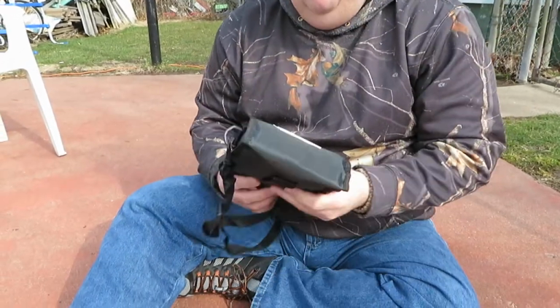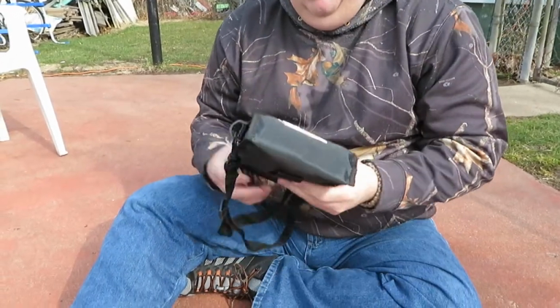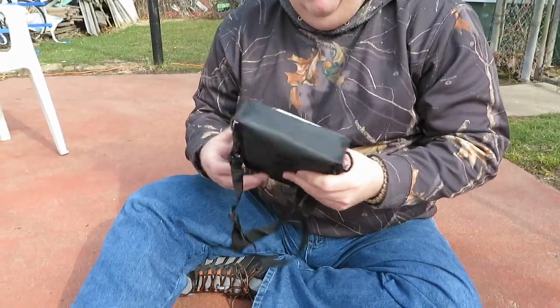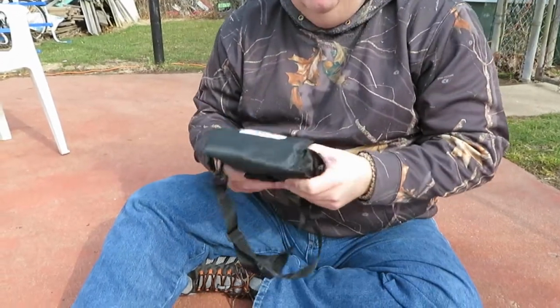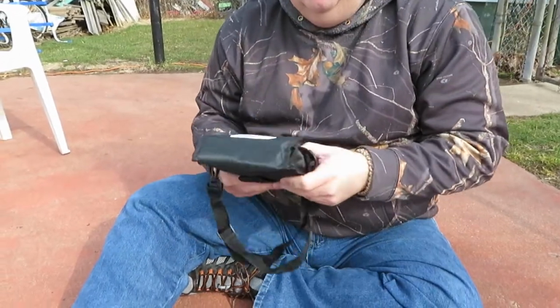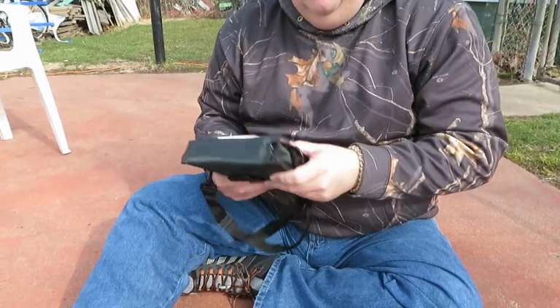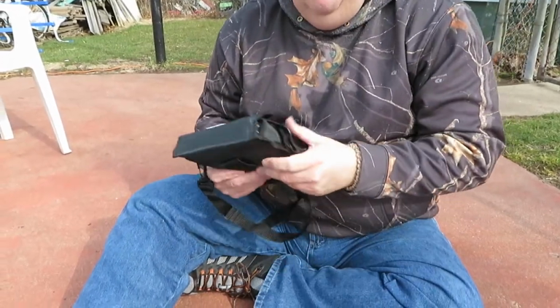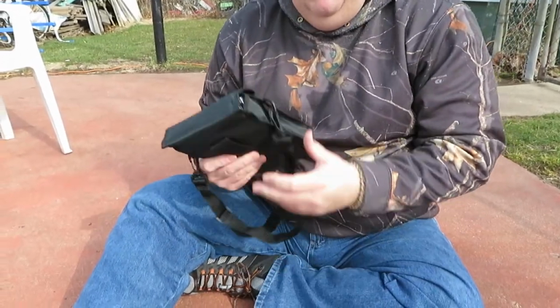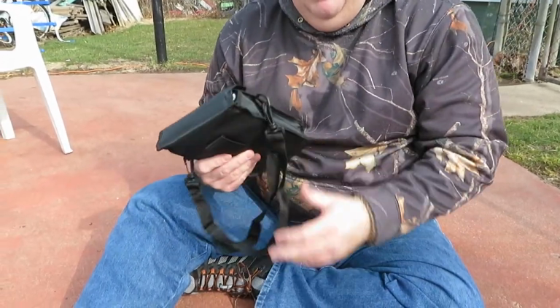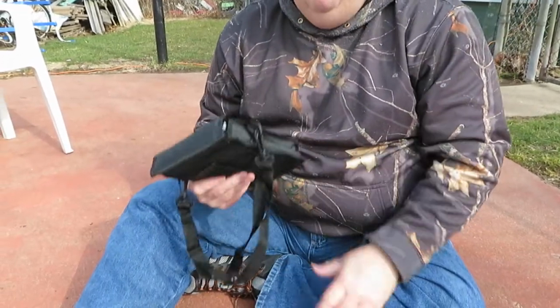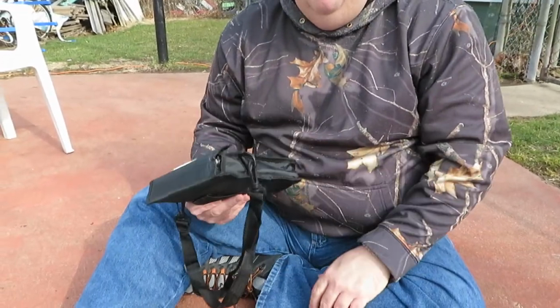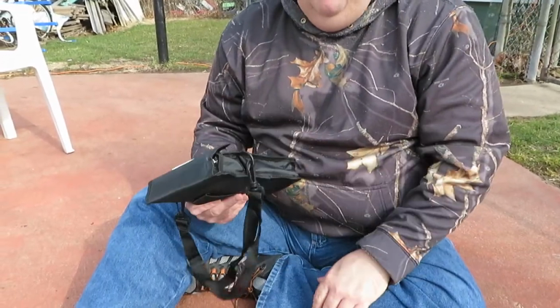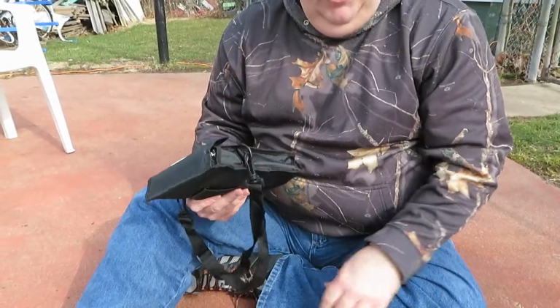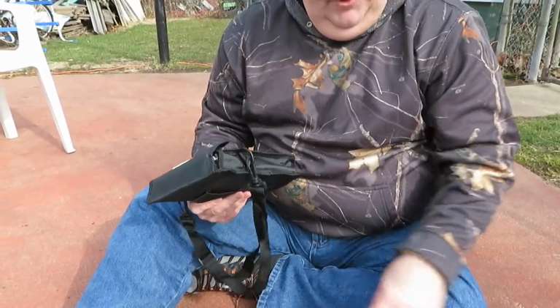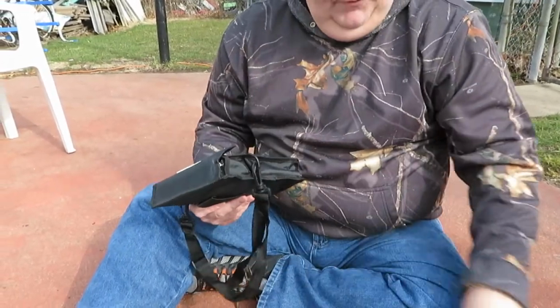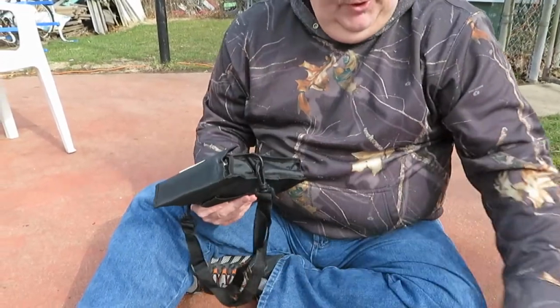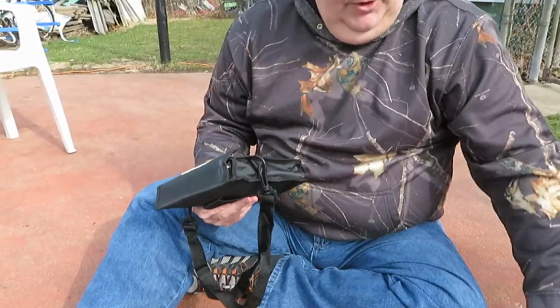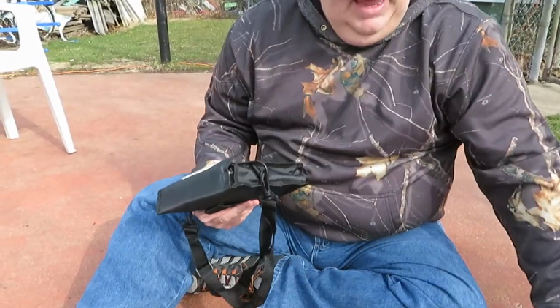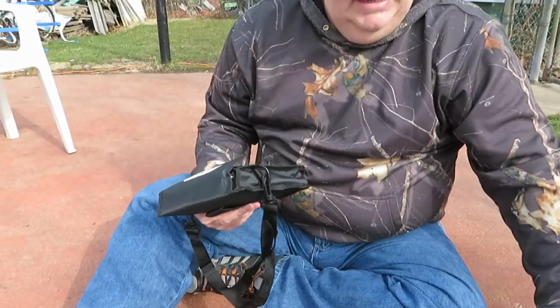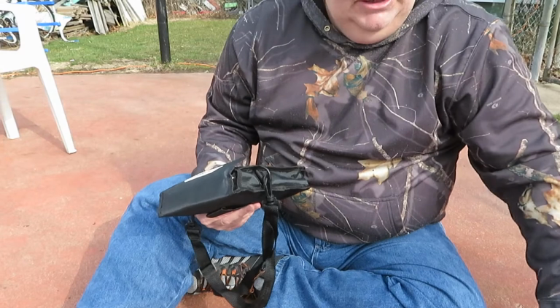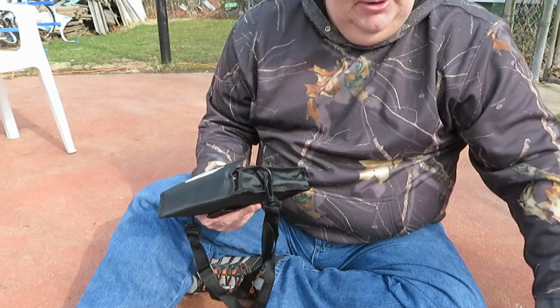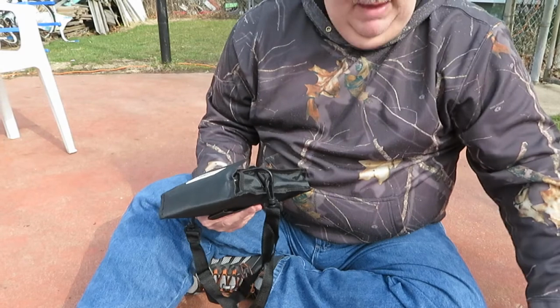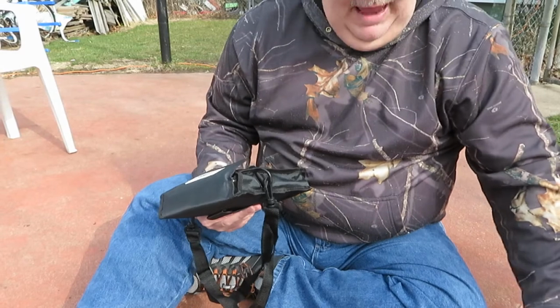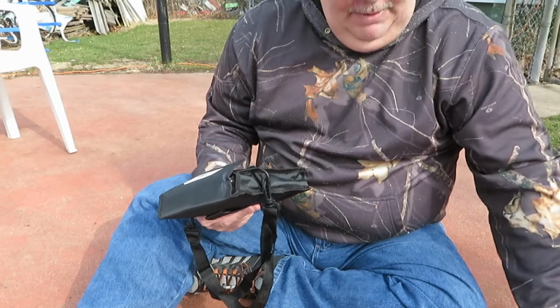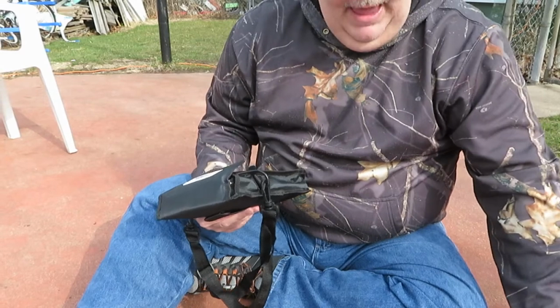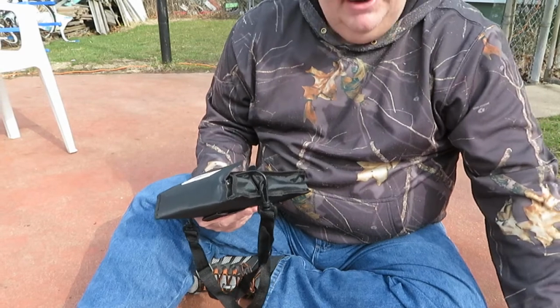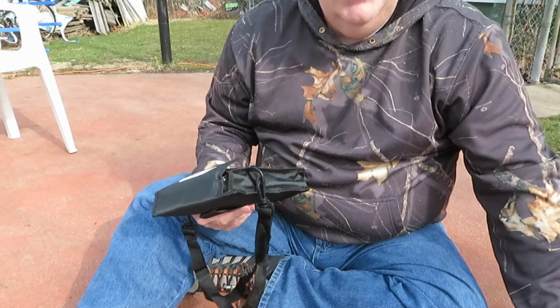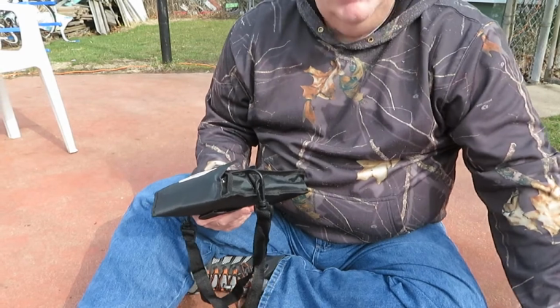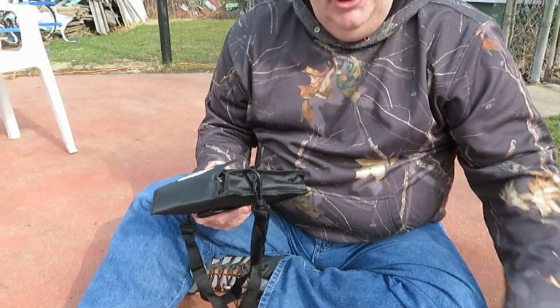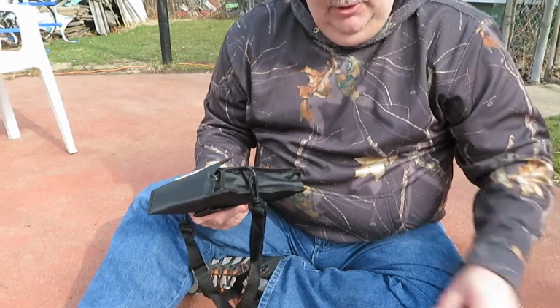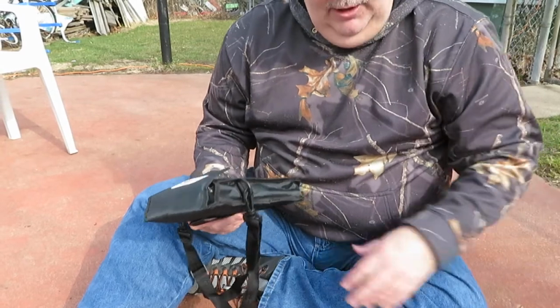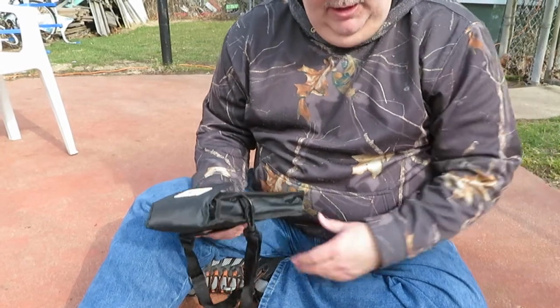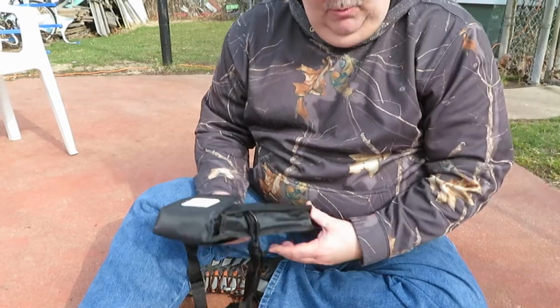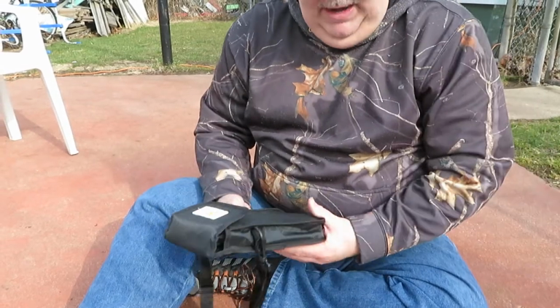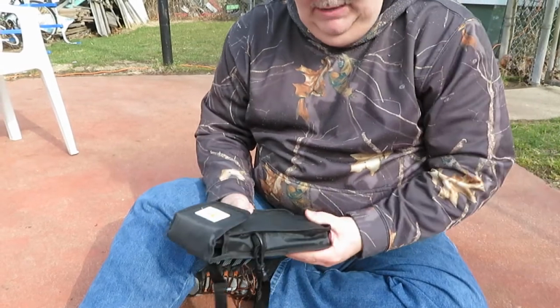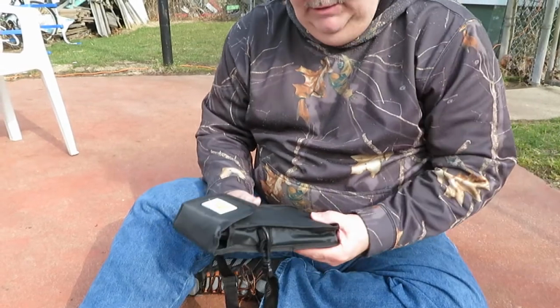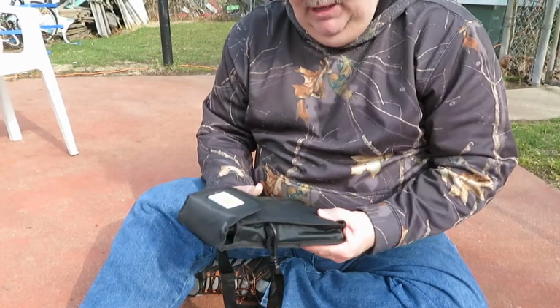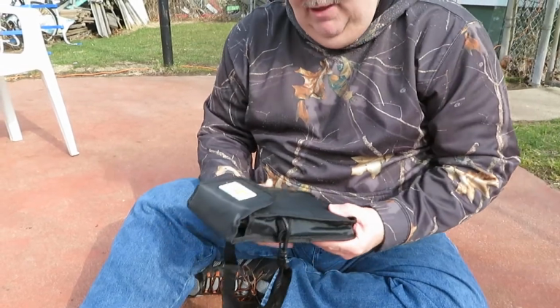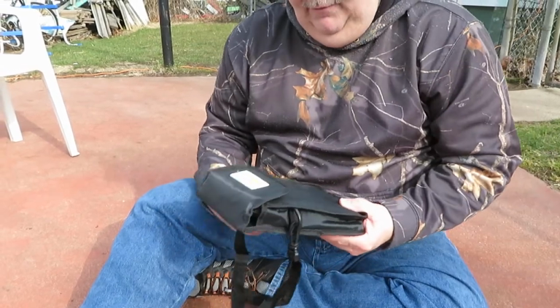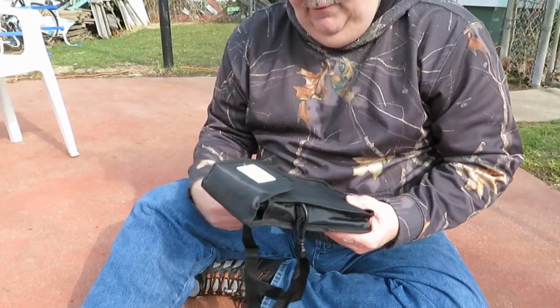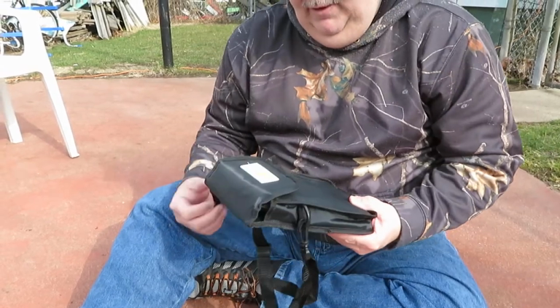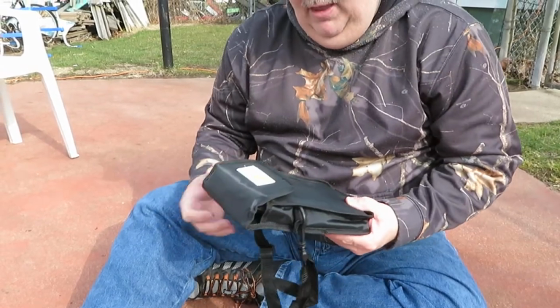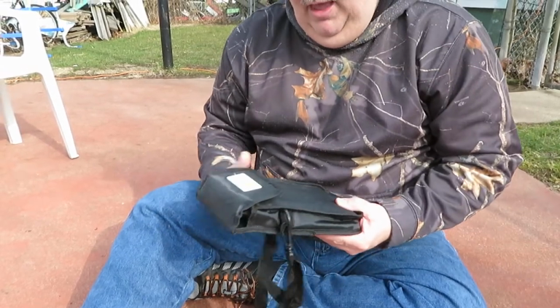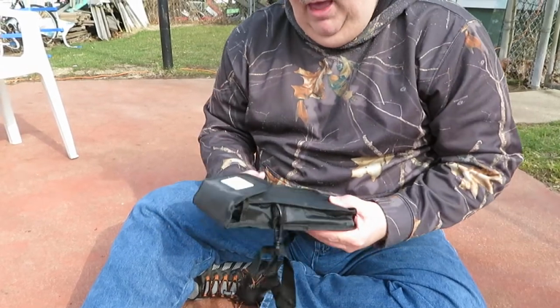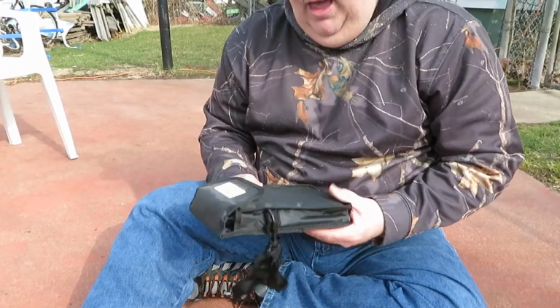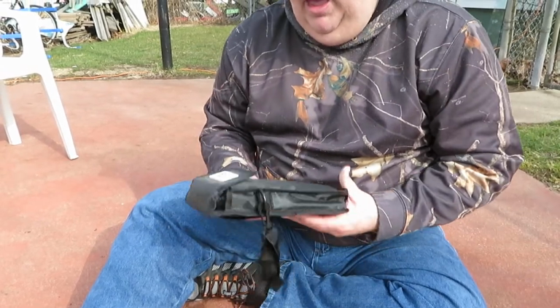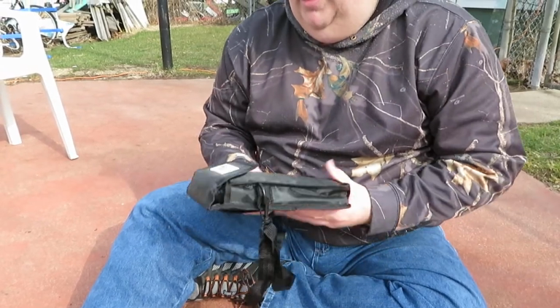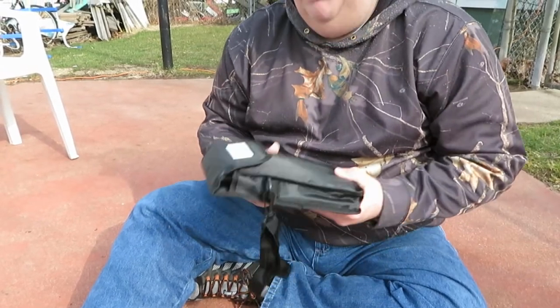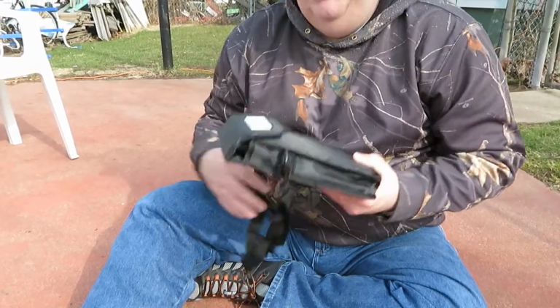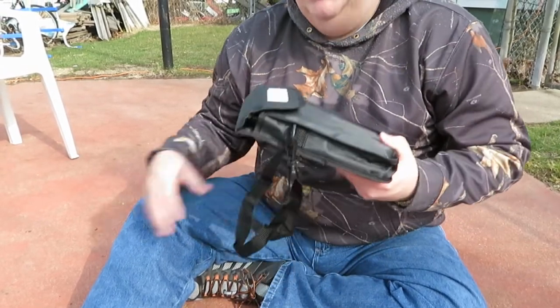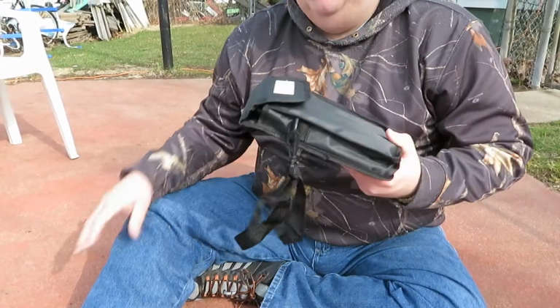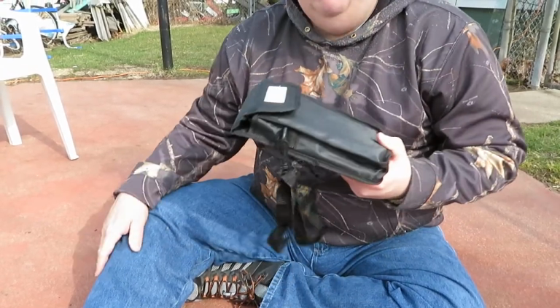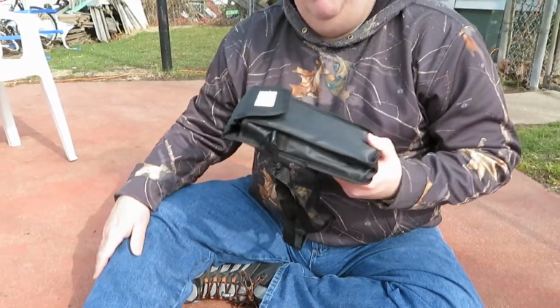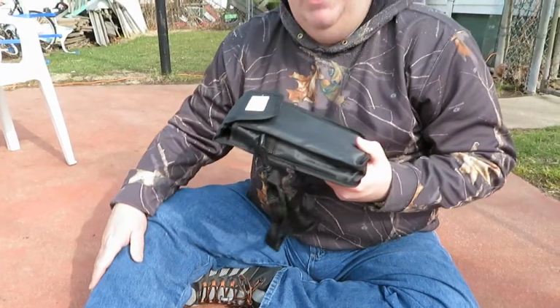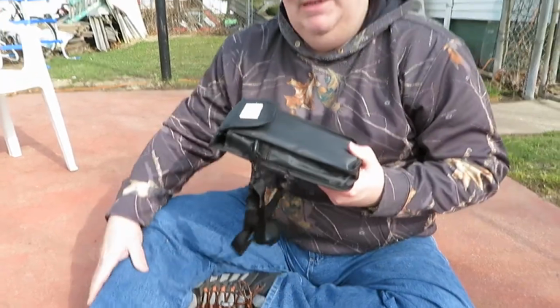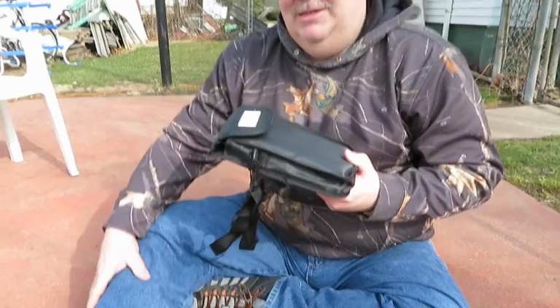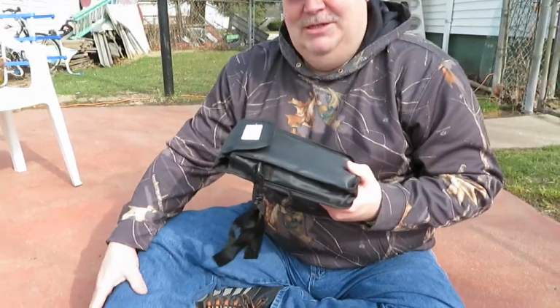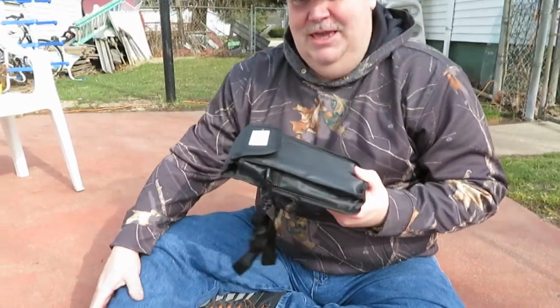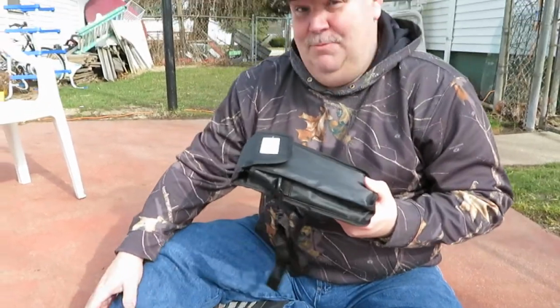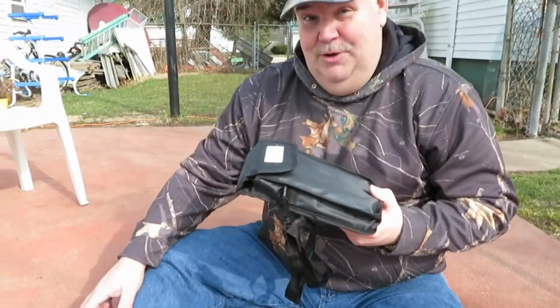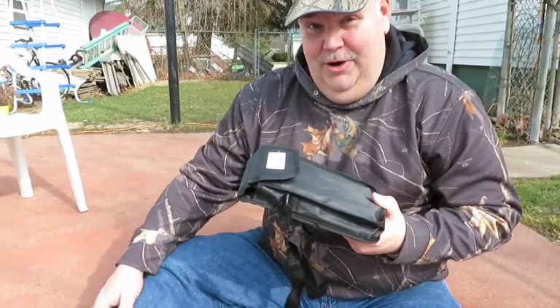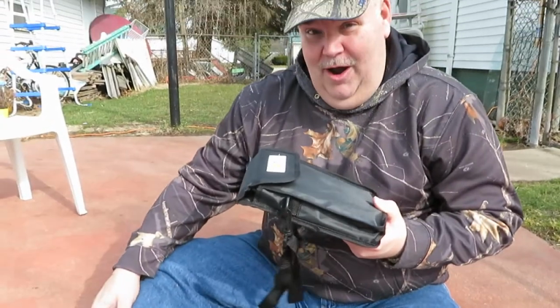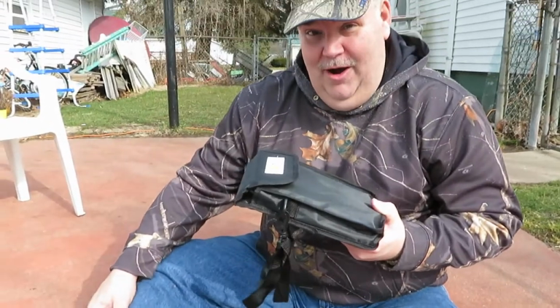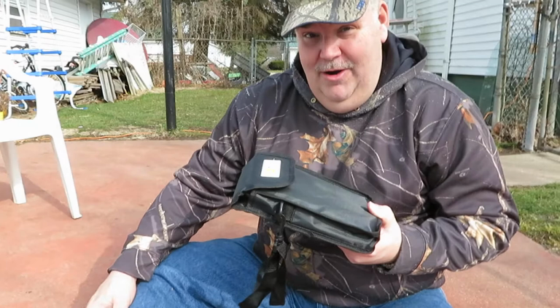It is a little bit heavy for you guys that are backpackers and you're looking at weight and stuff. This would be great to keep in your car.